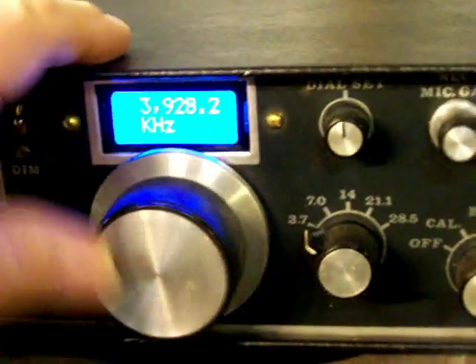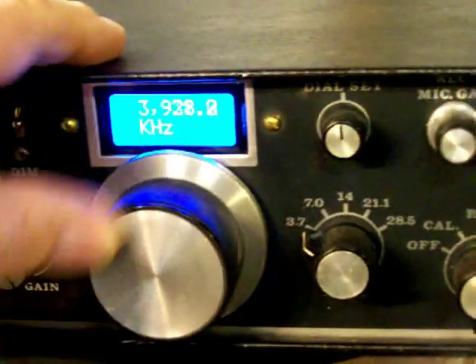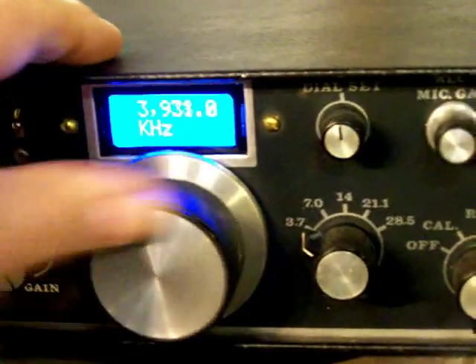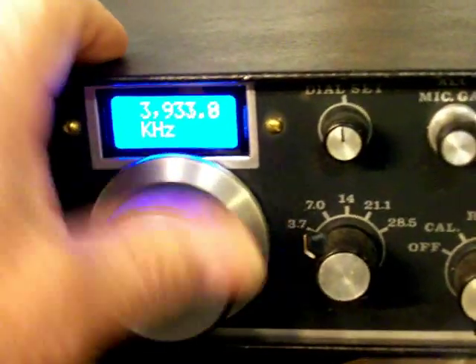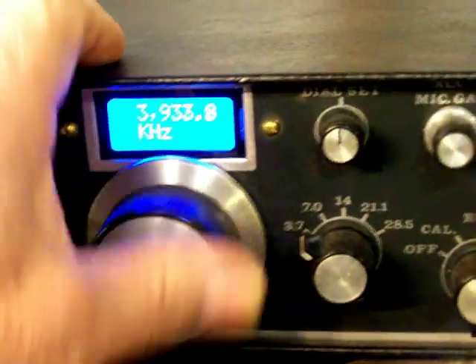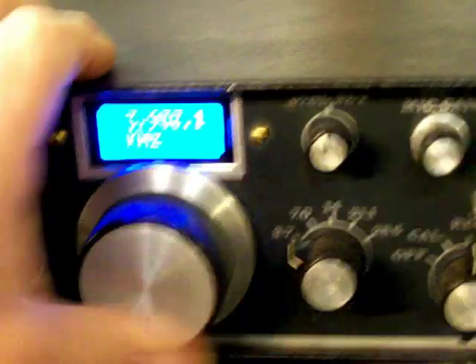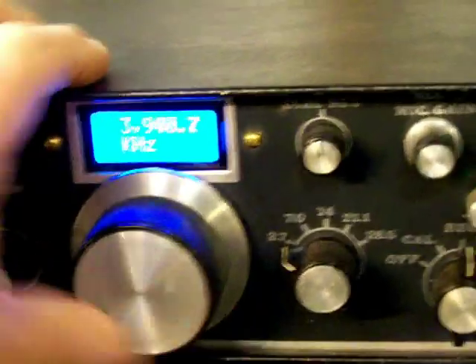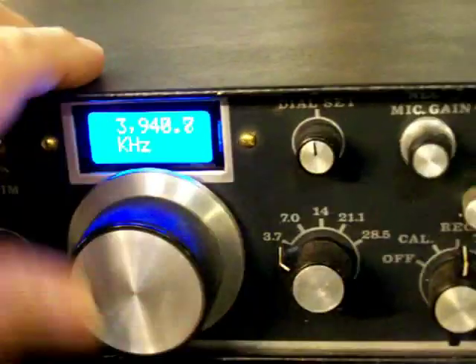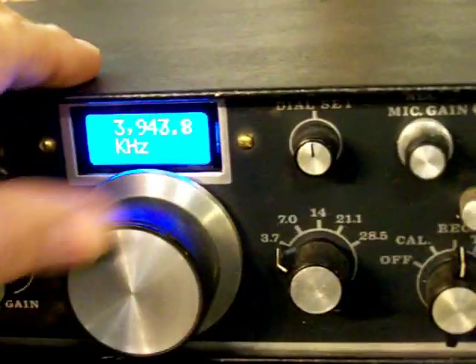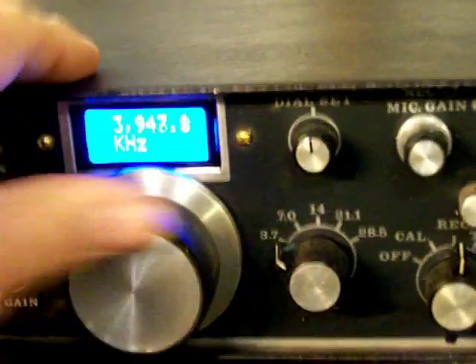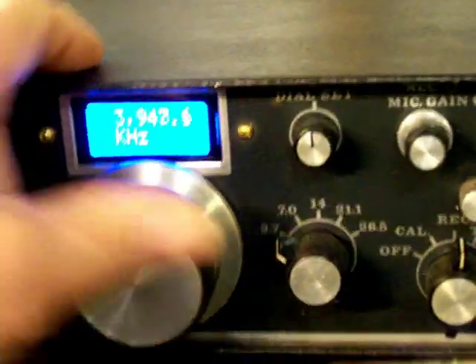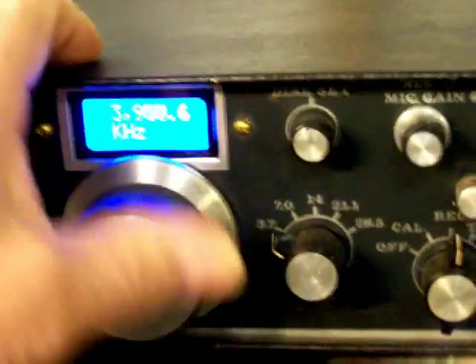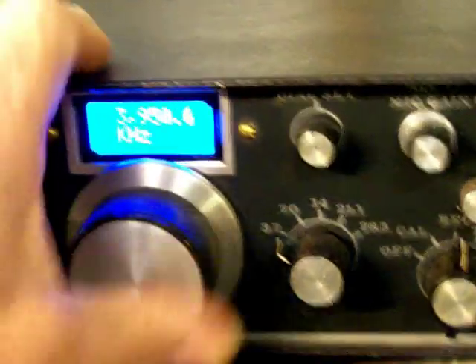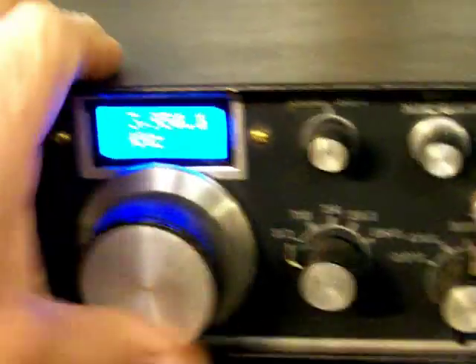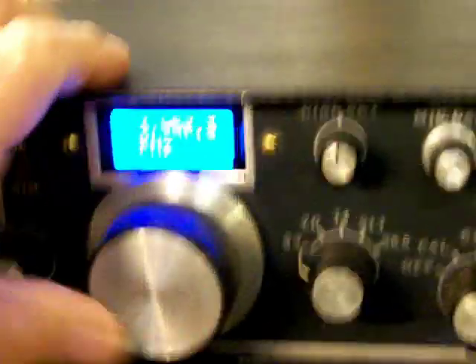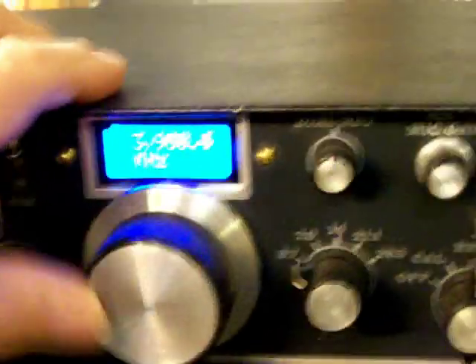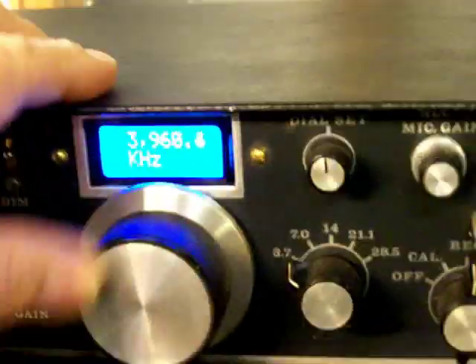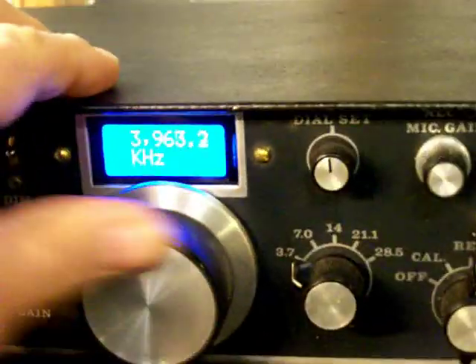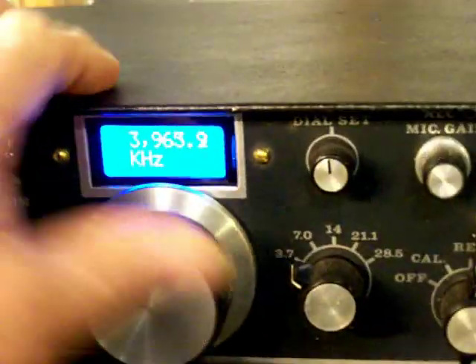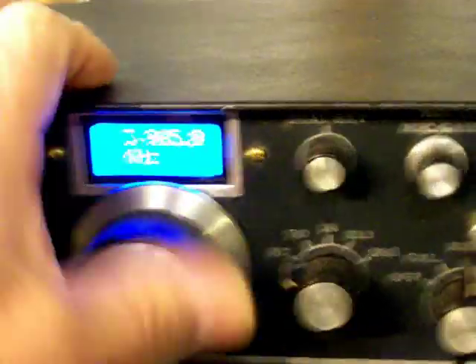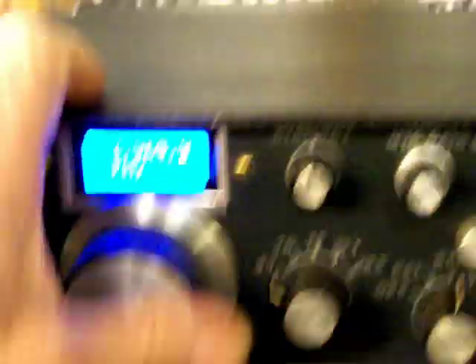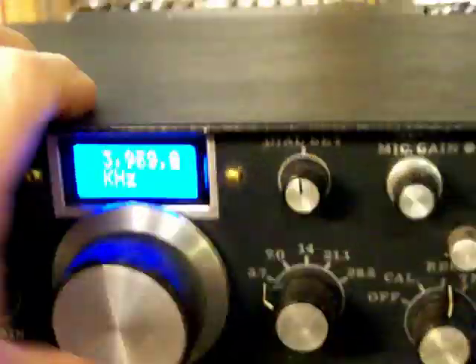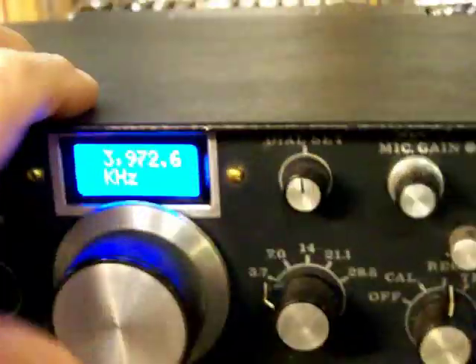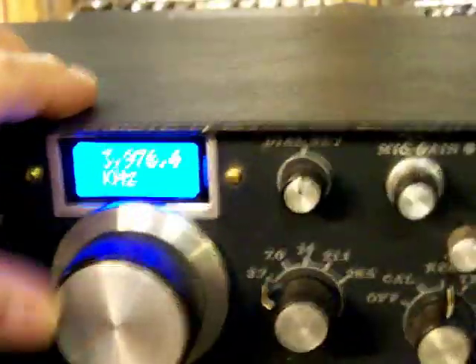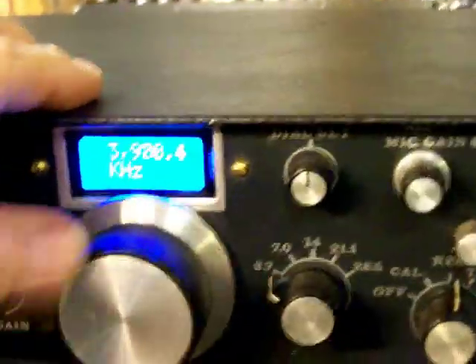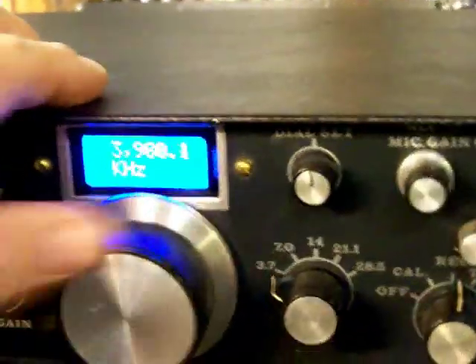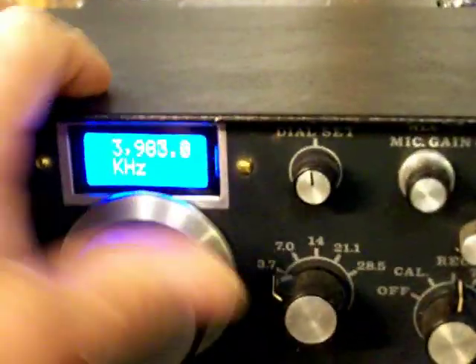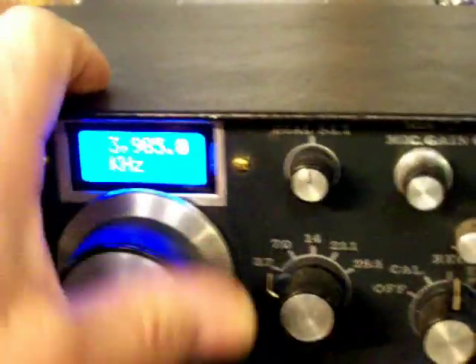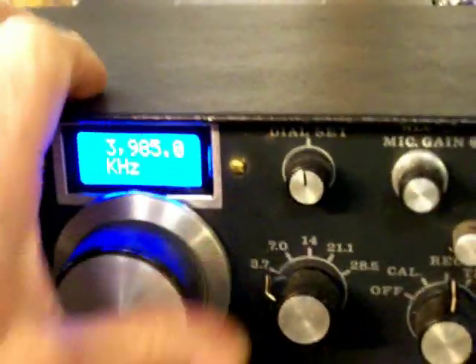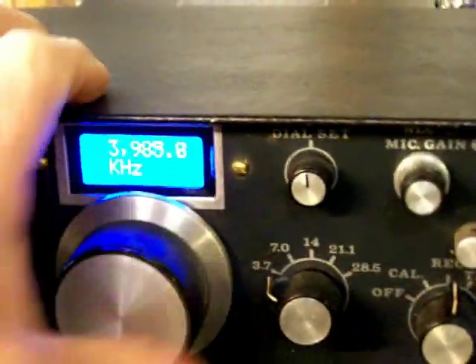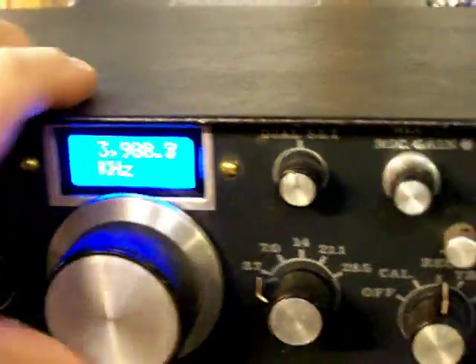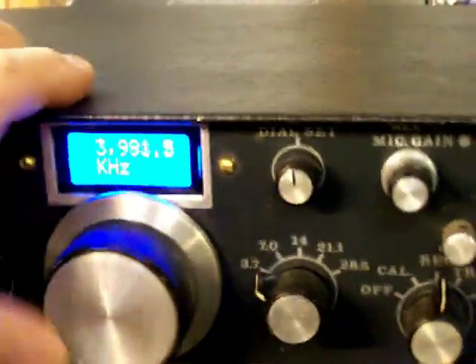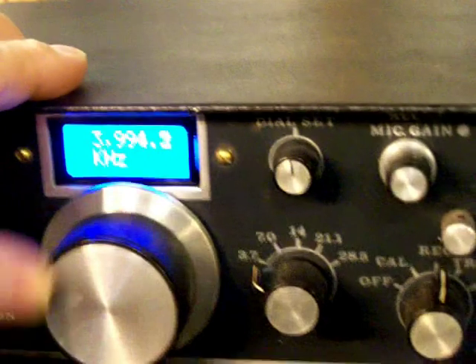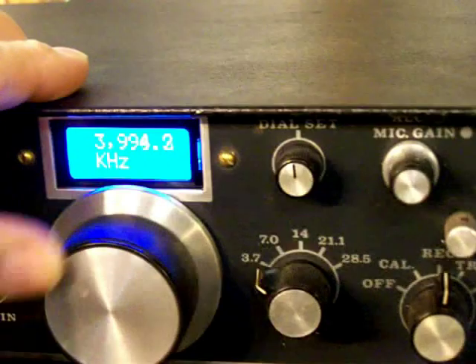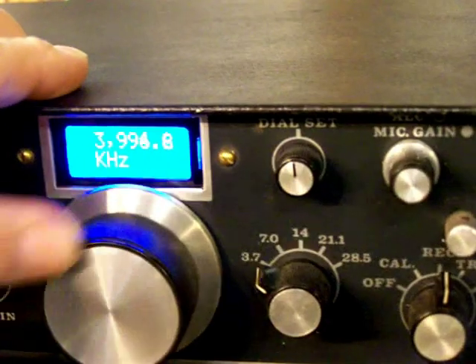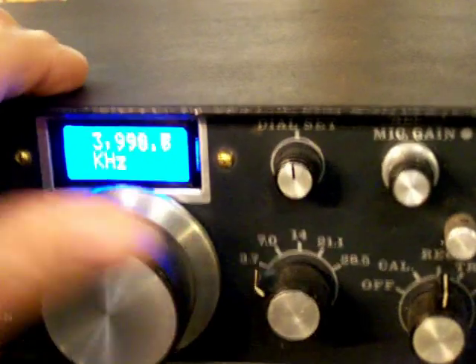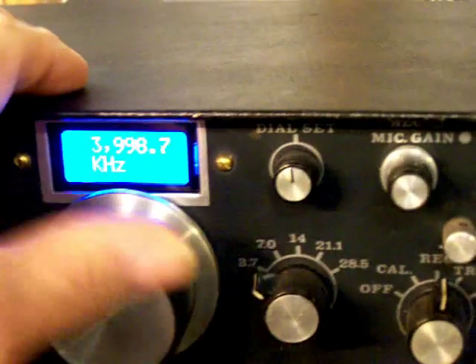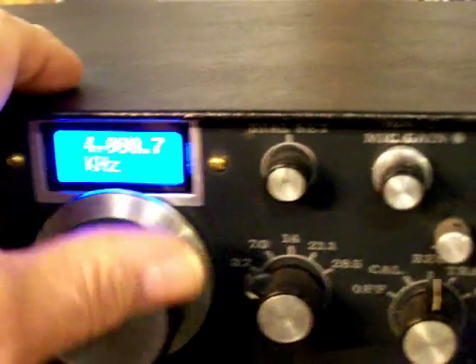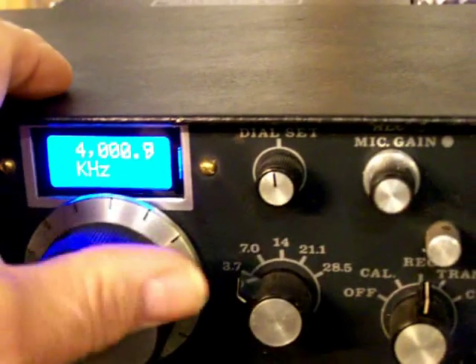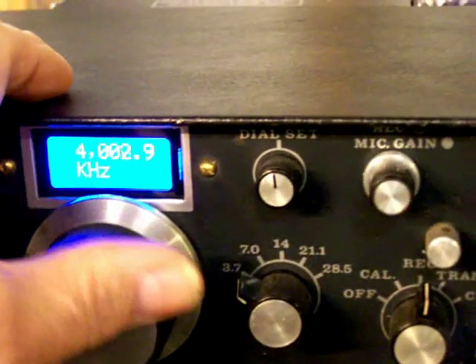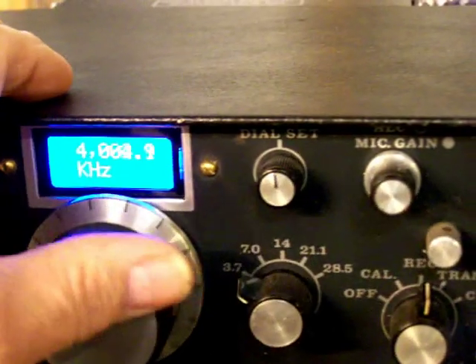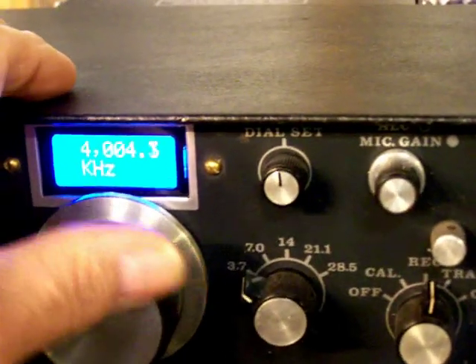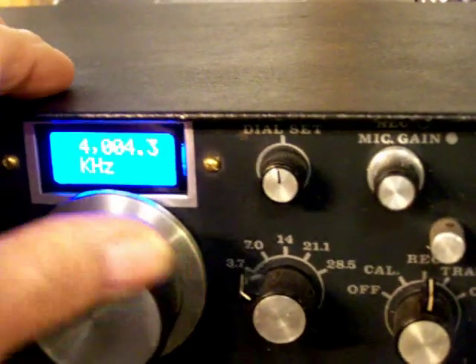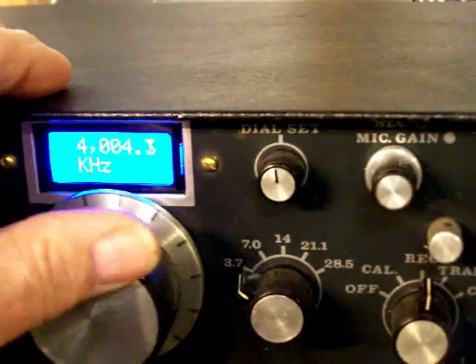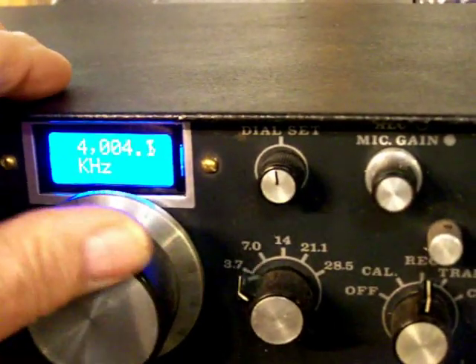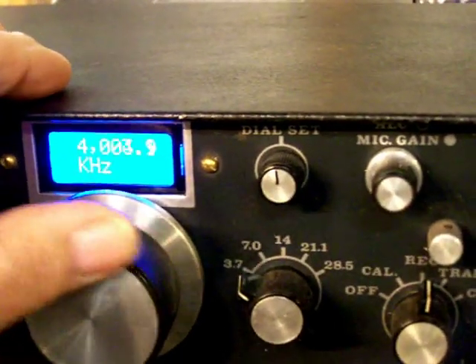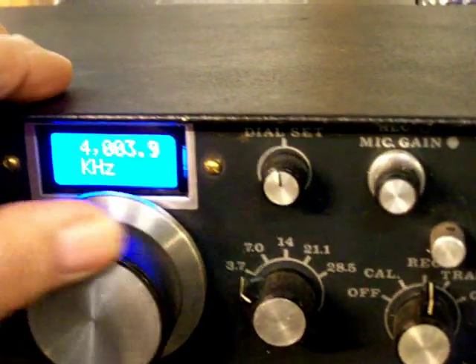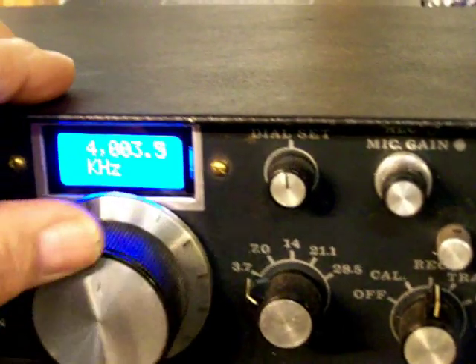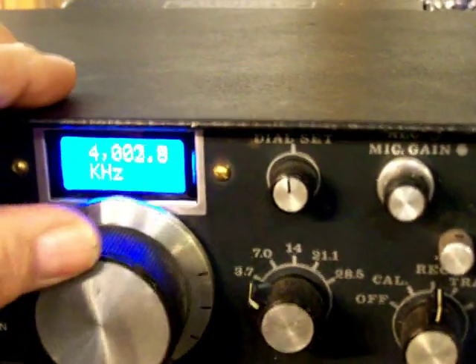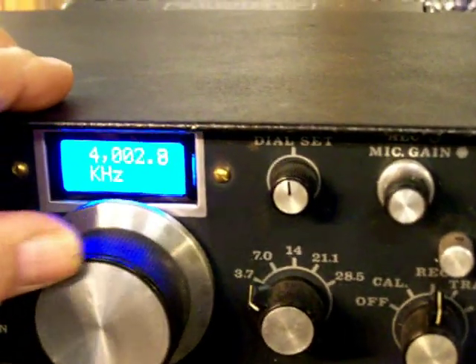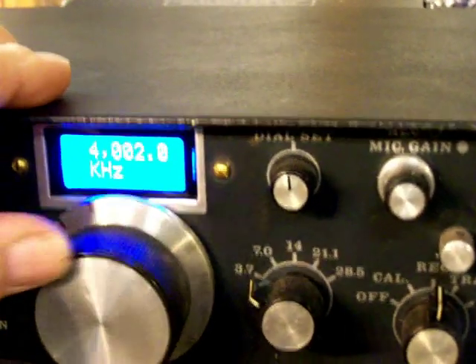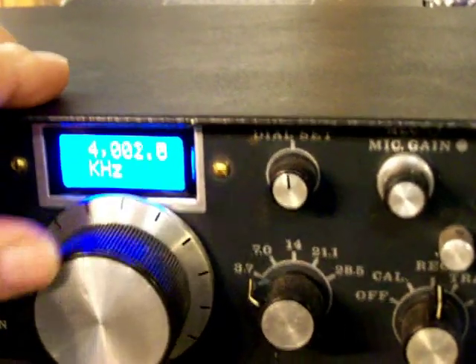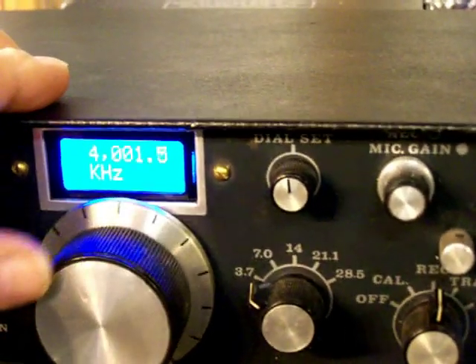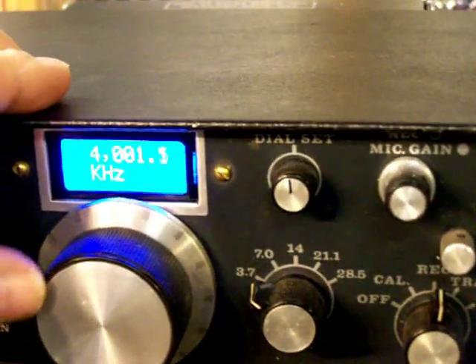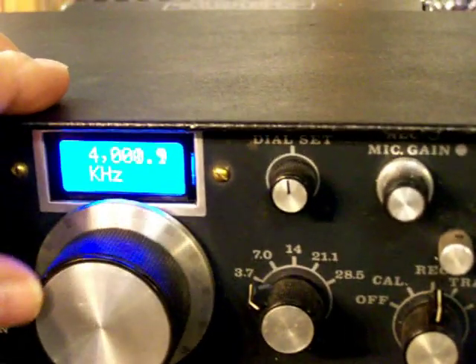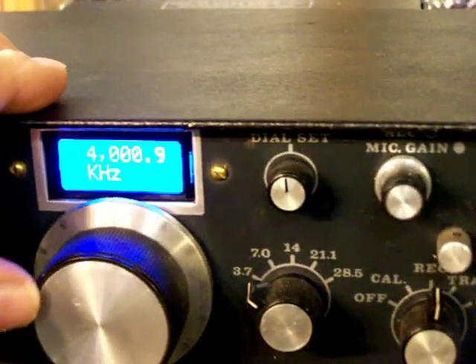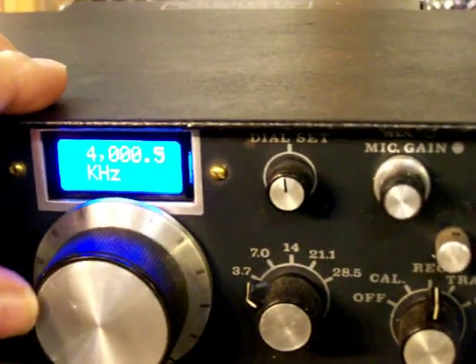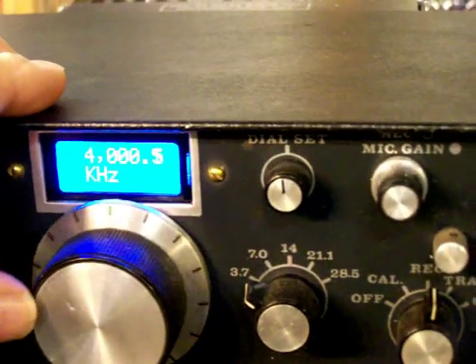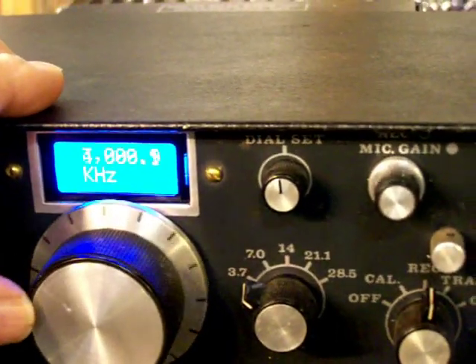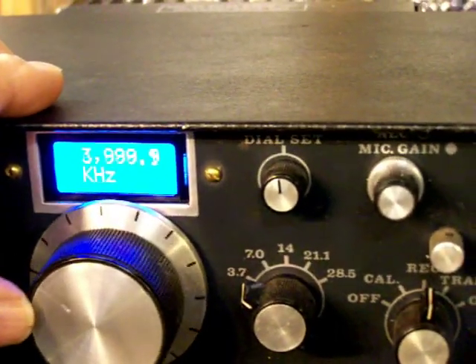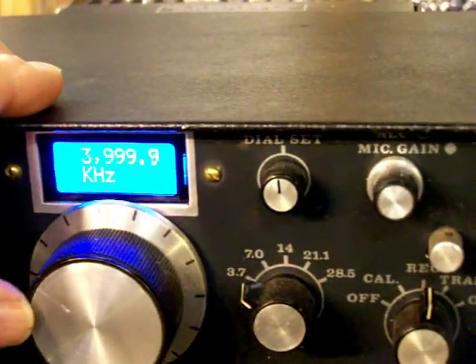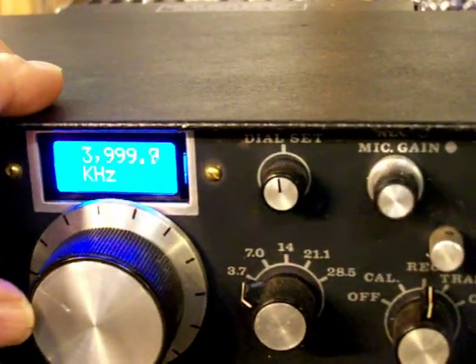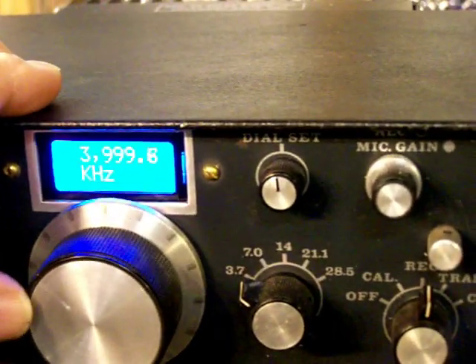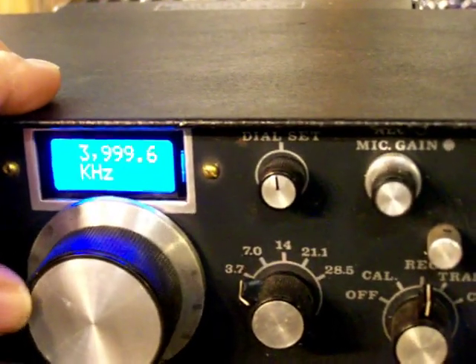Now we're coming up to 4 megs — there's 4 megs right there.